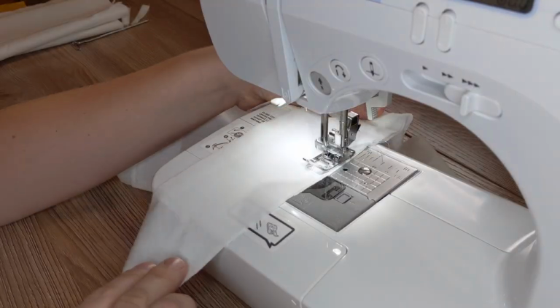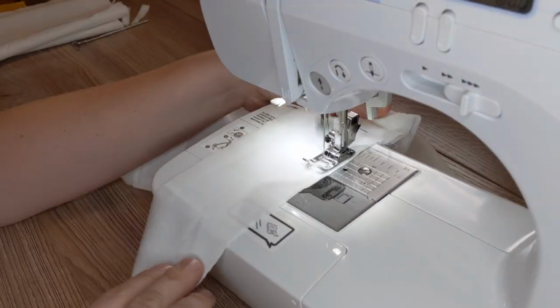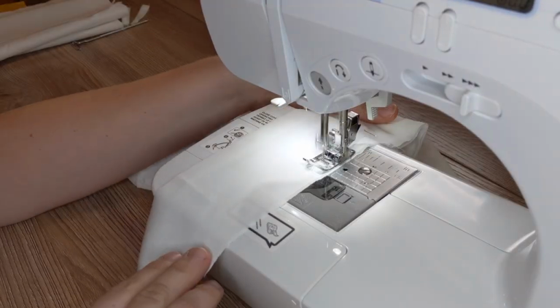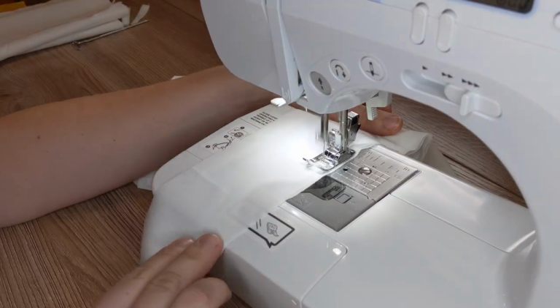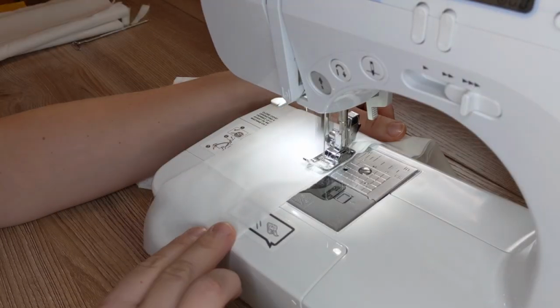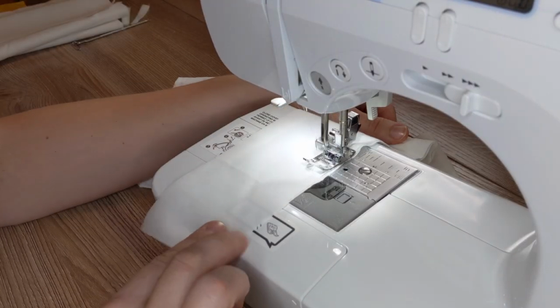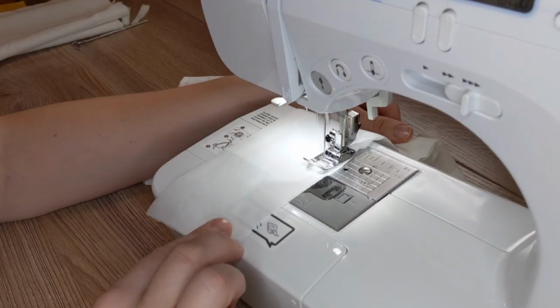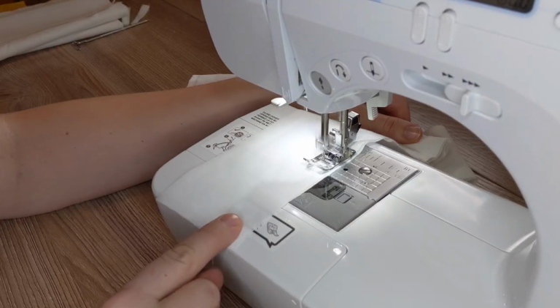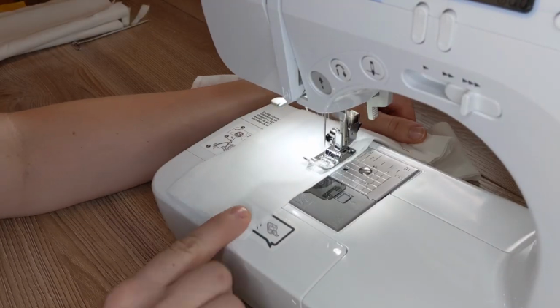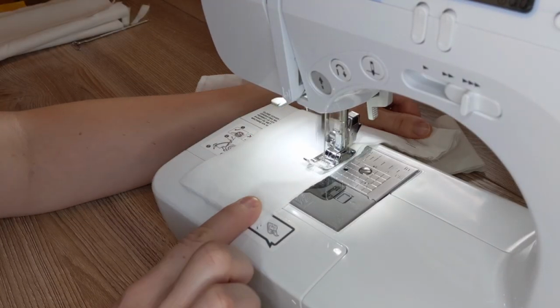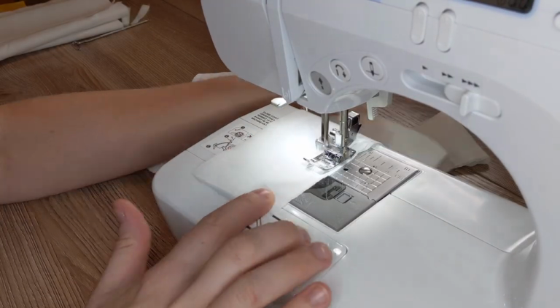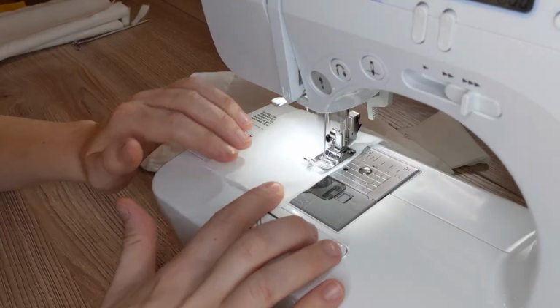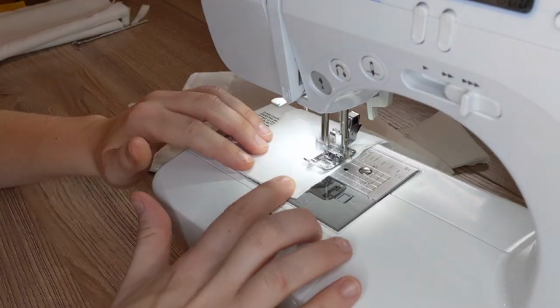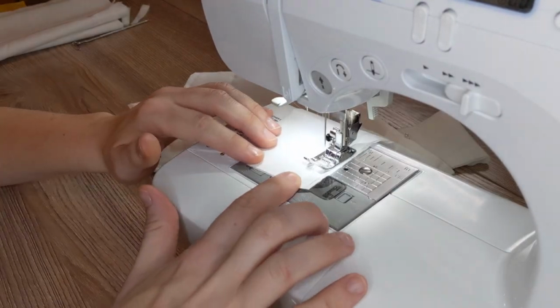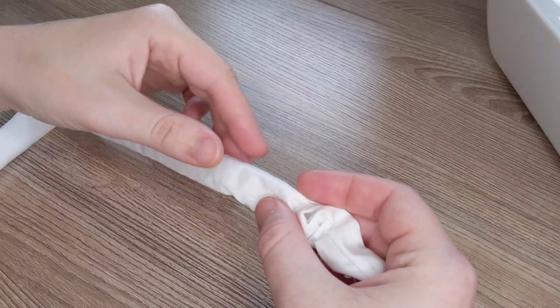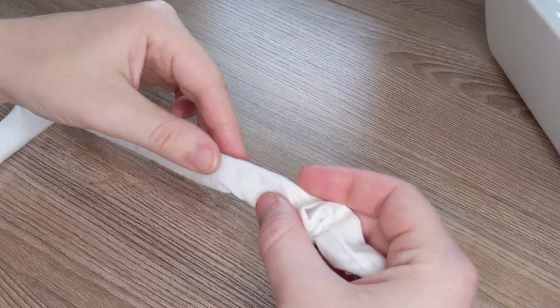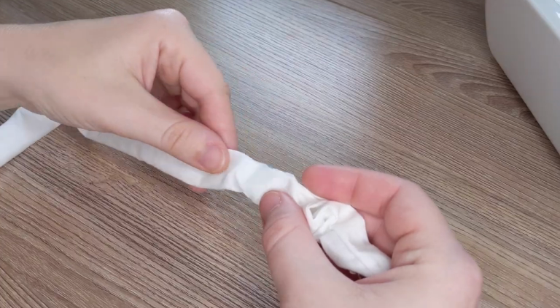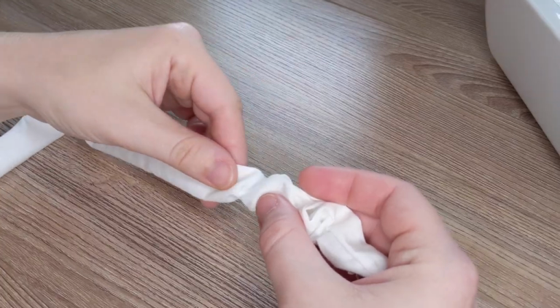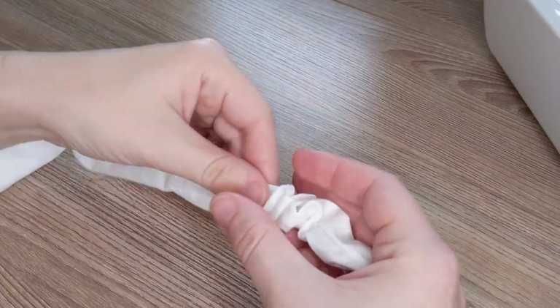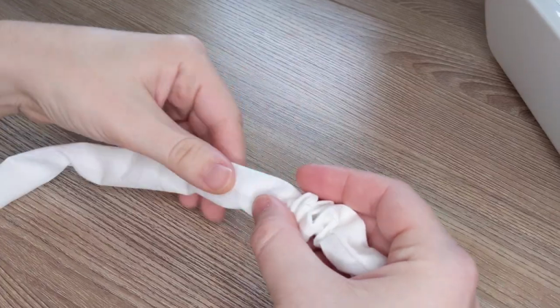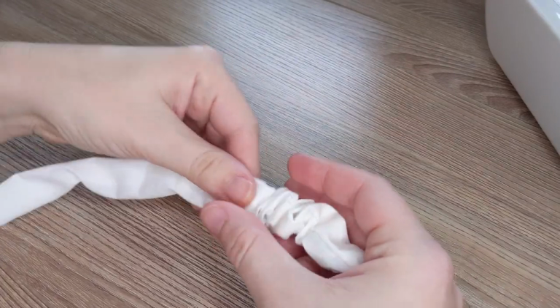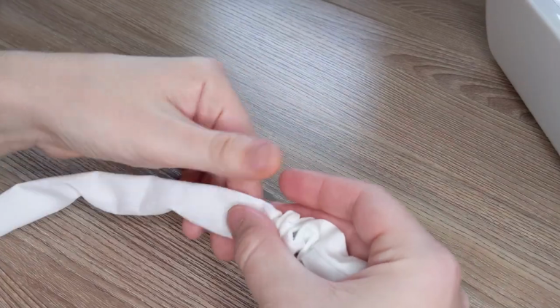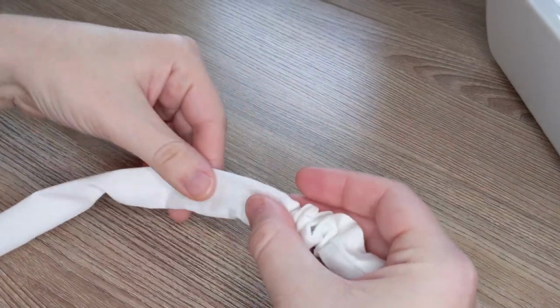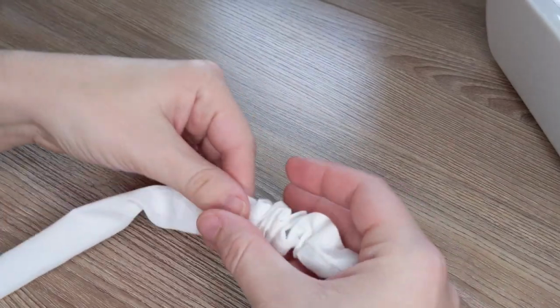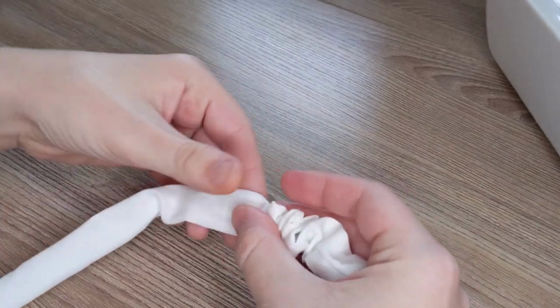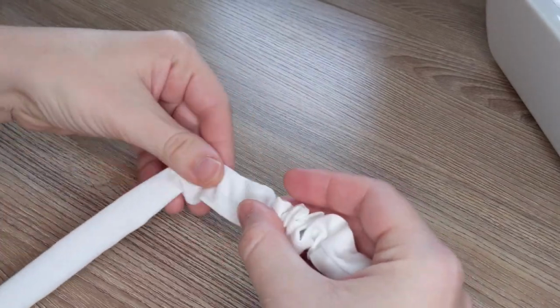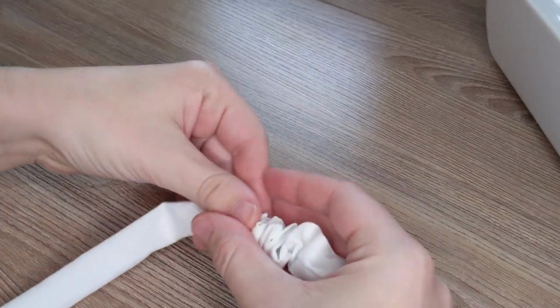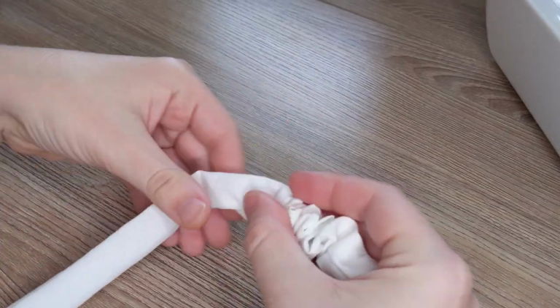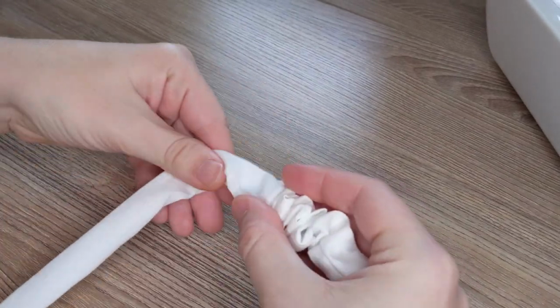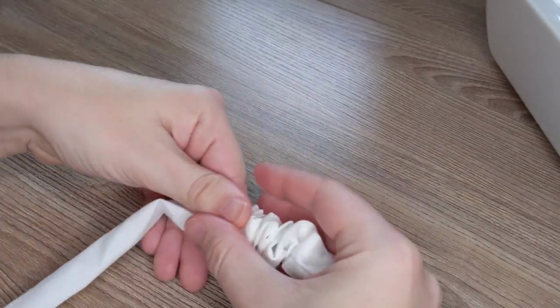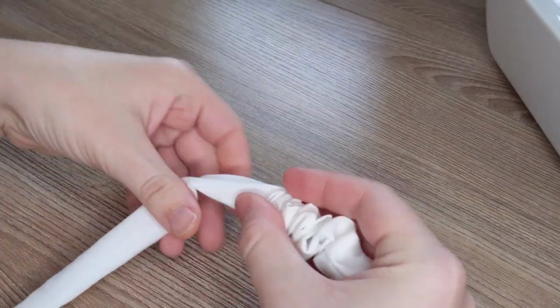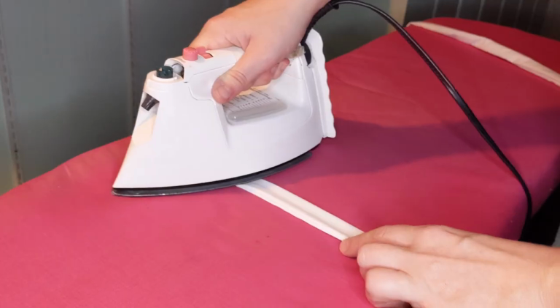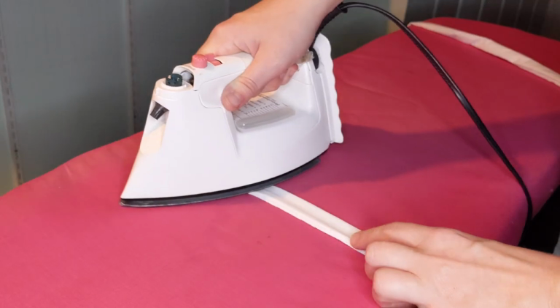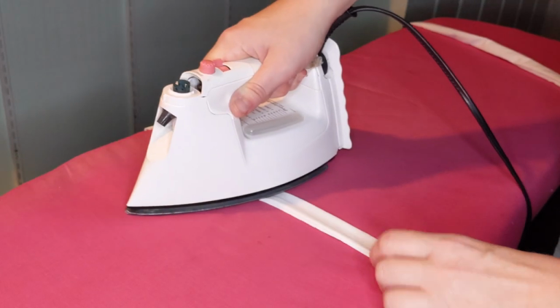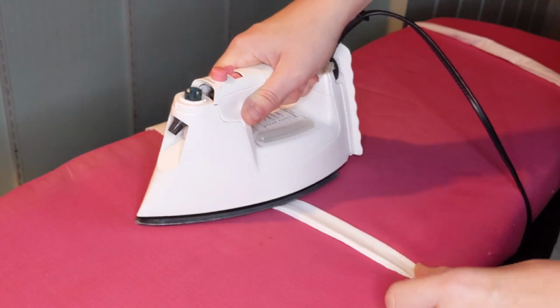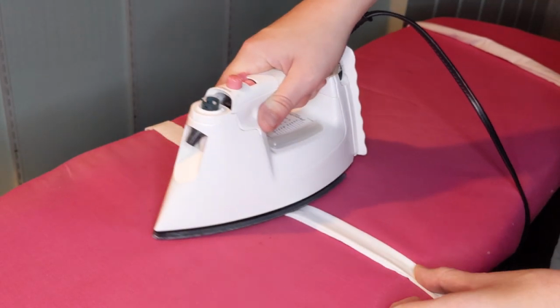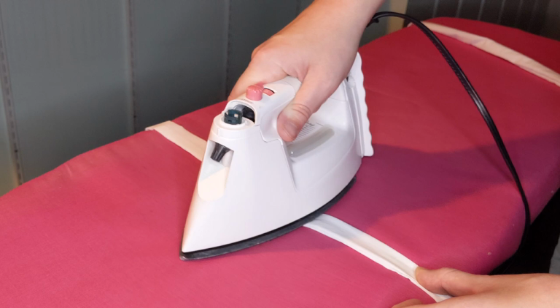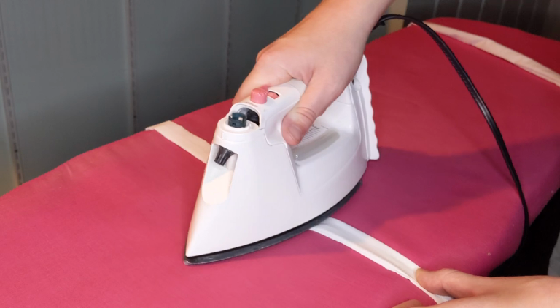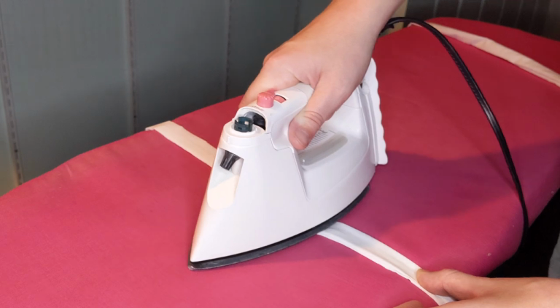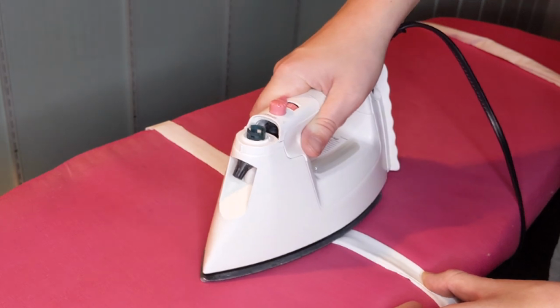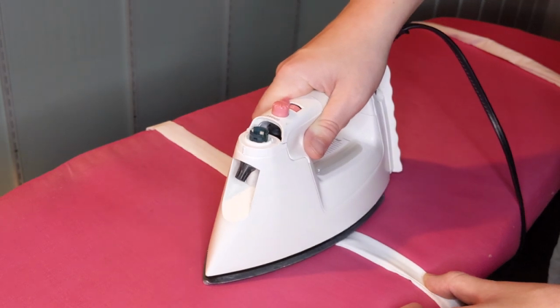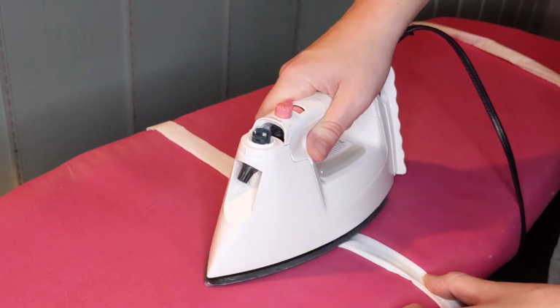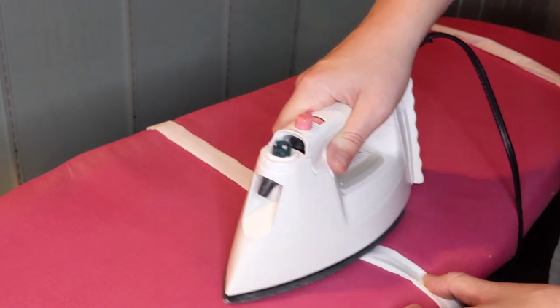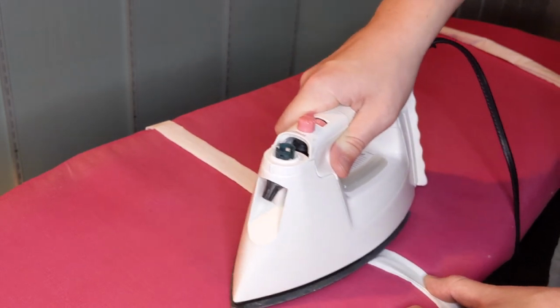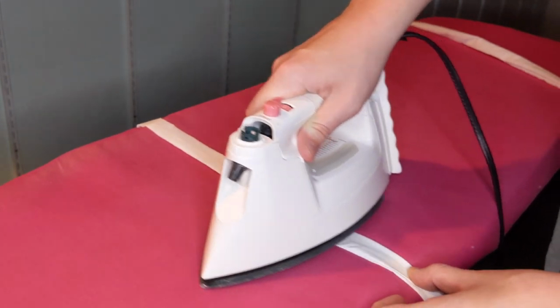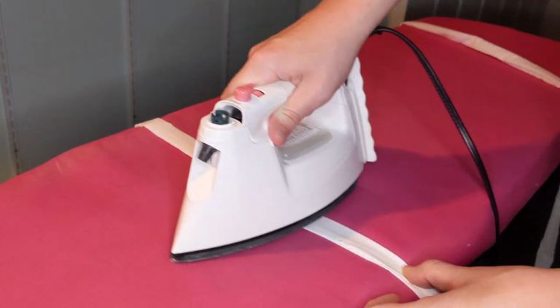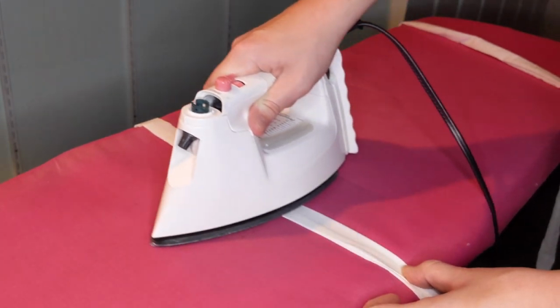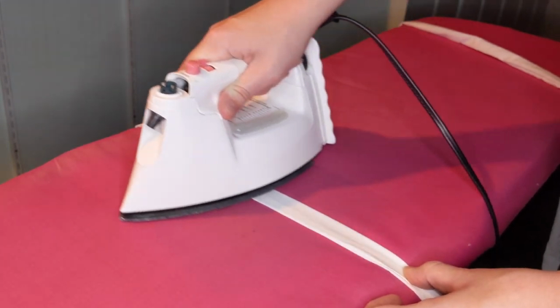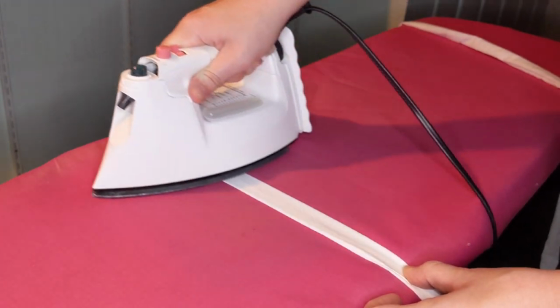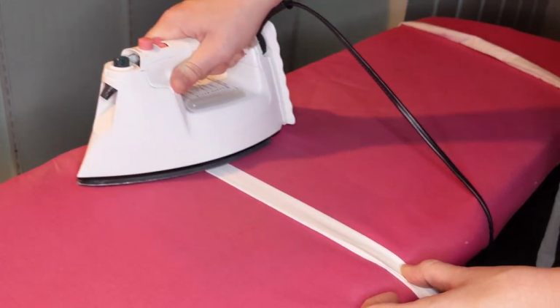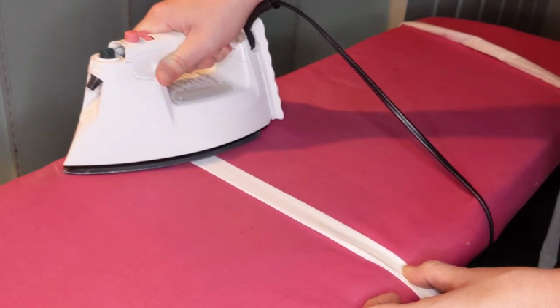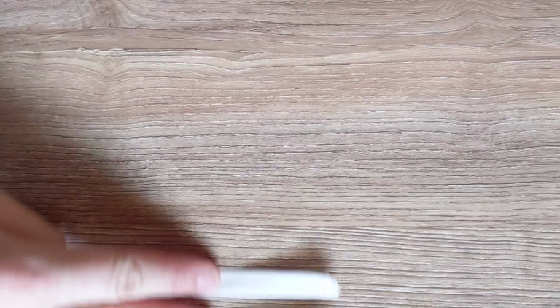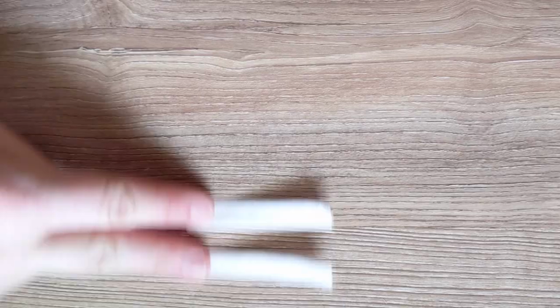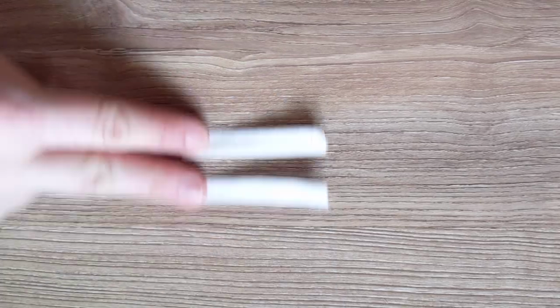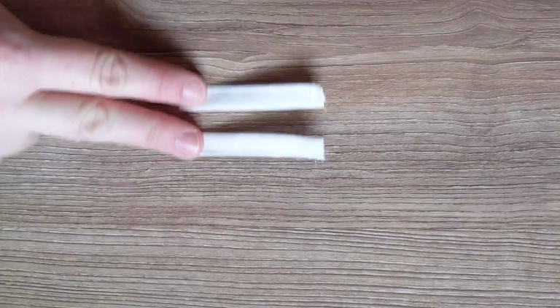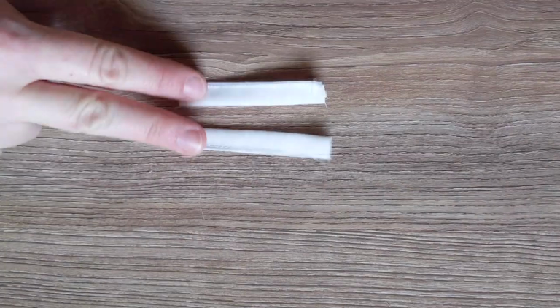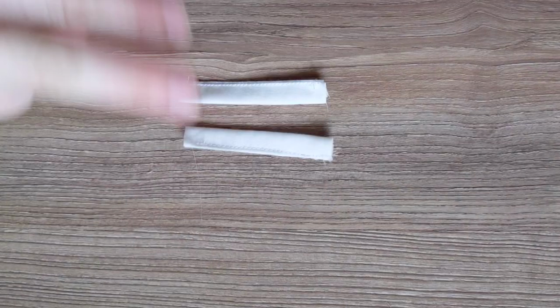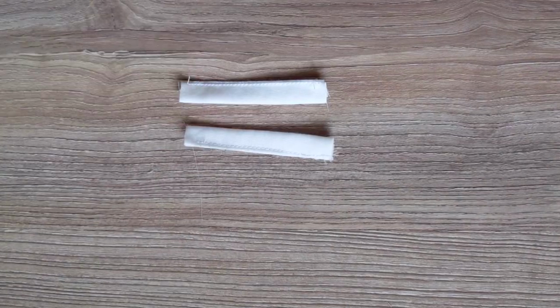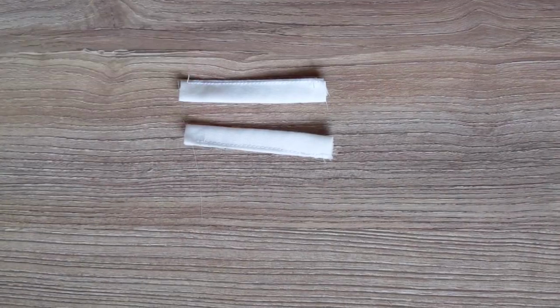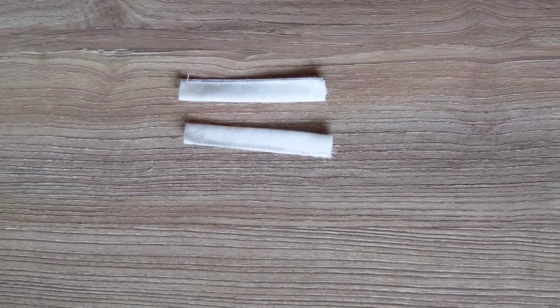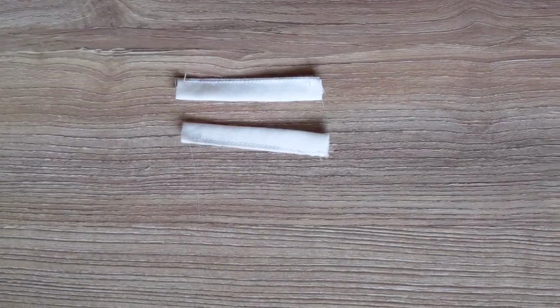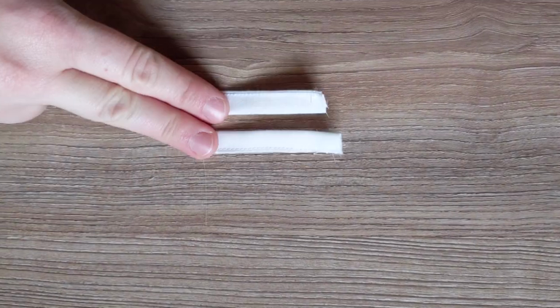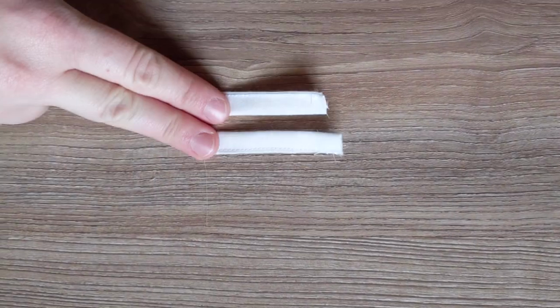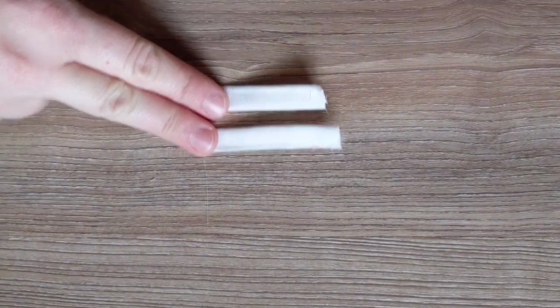First, I sewed the straps, flipped them inside out, and ironed them flat. Then I made loops for the waistband.